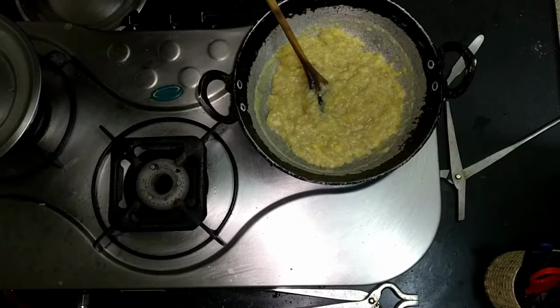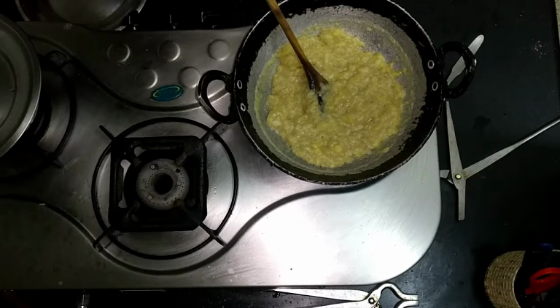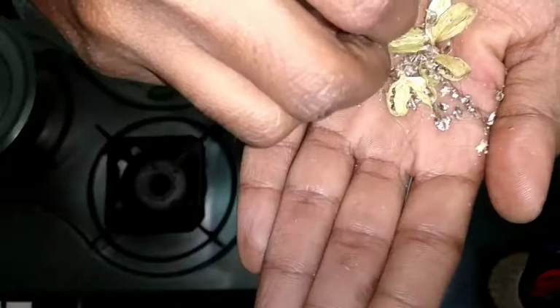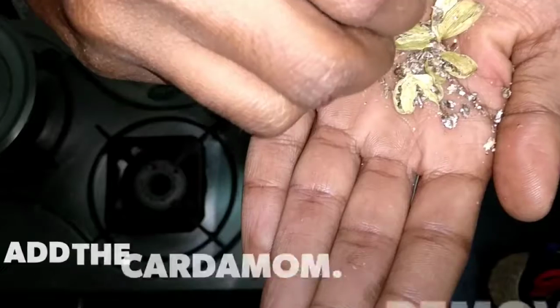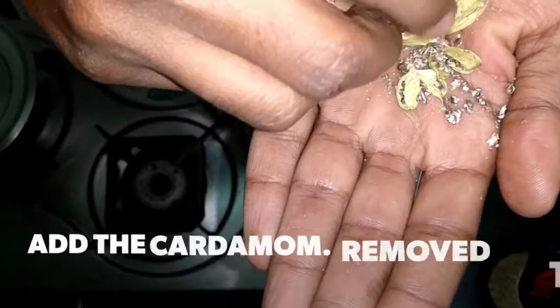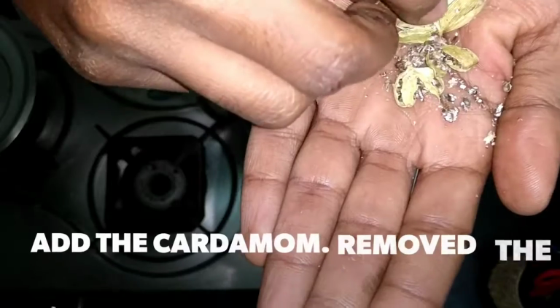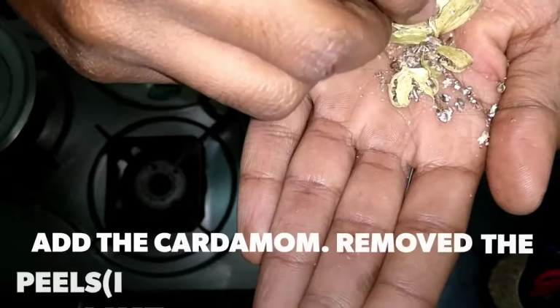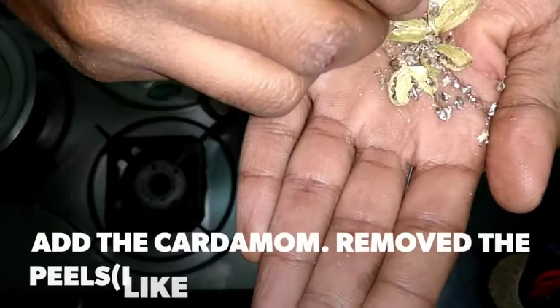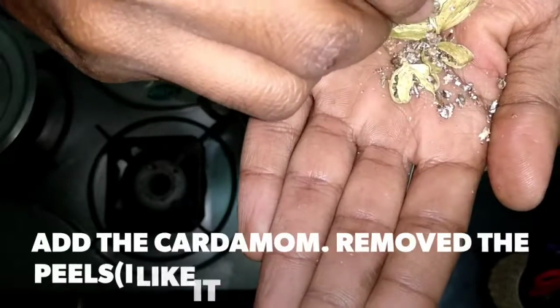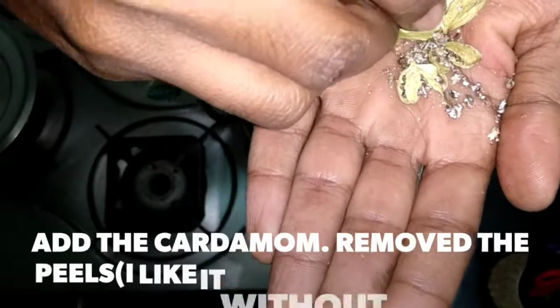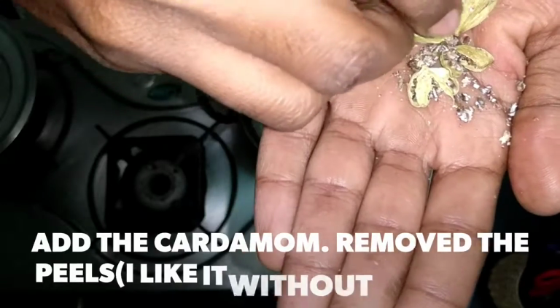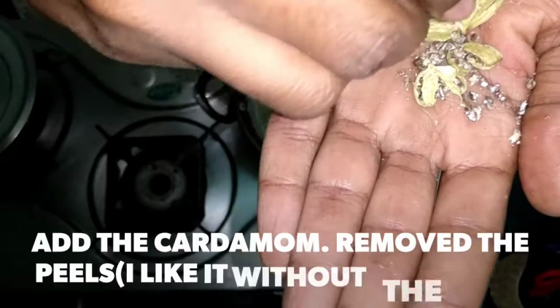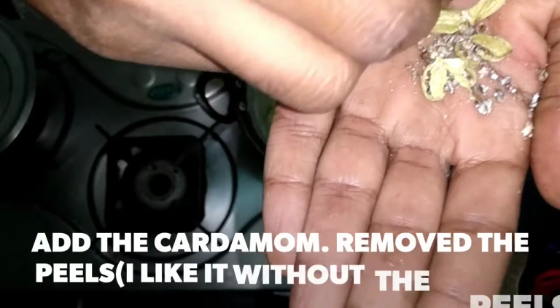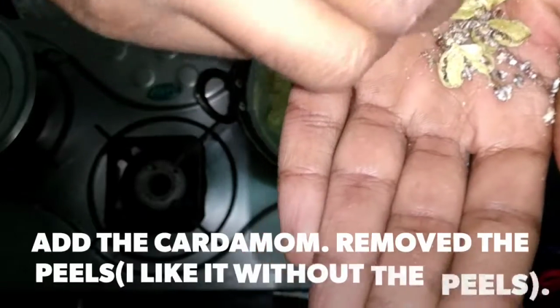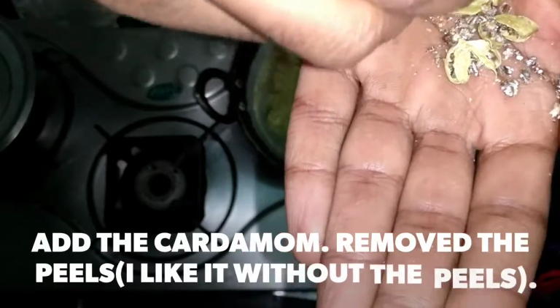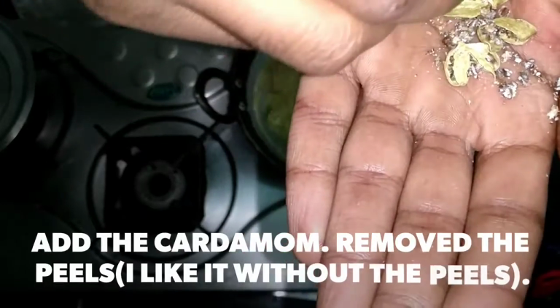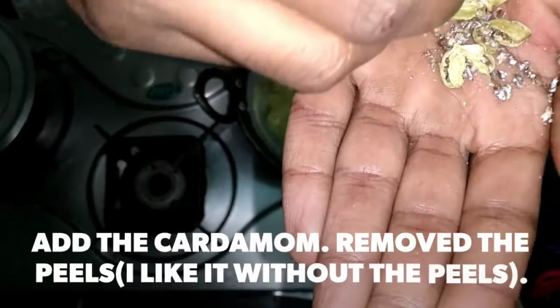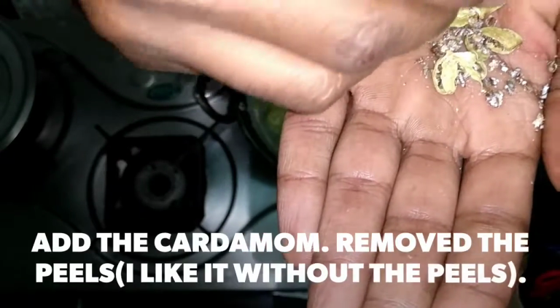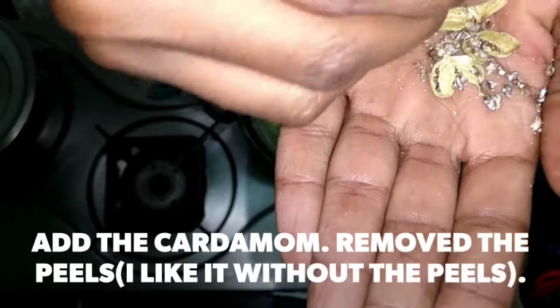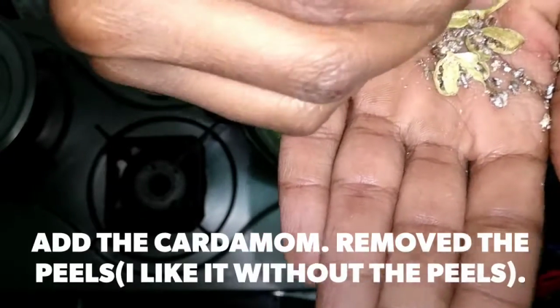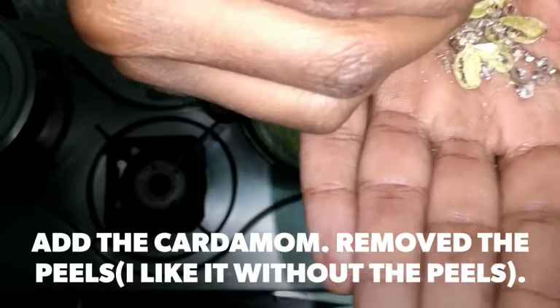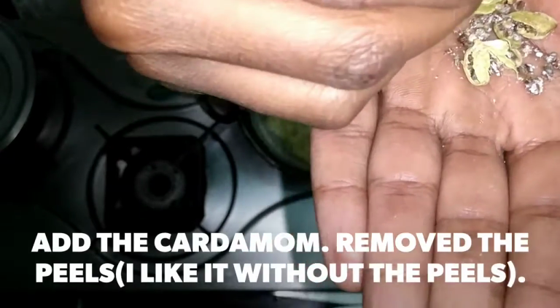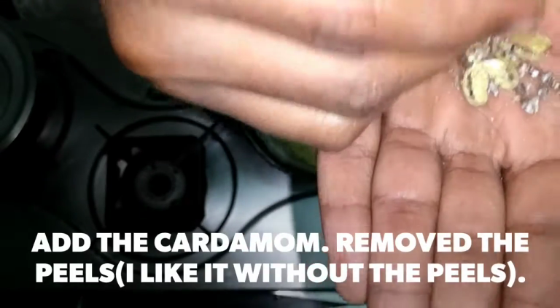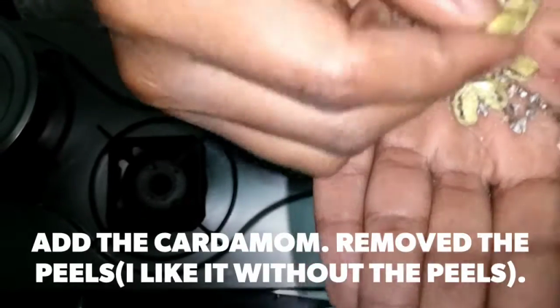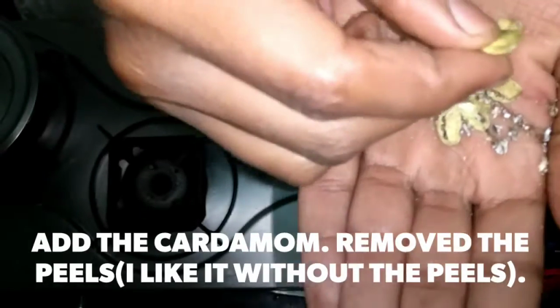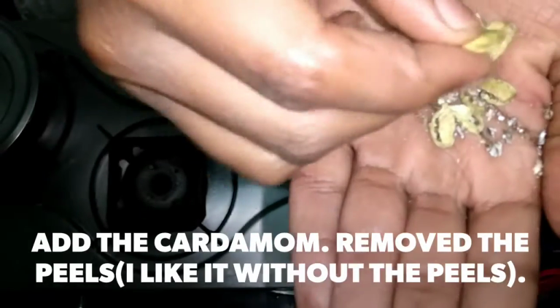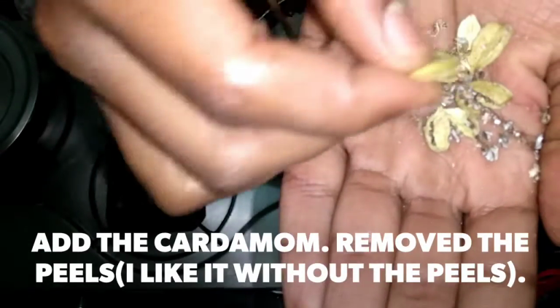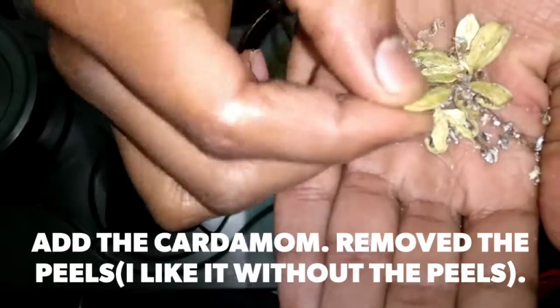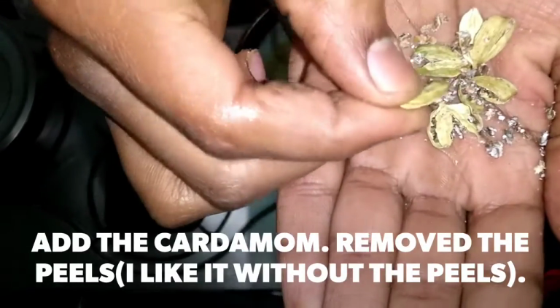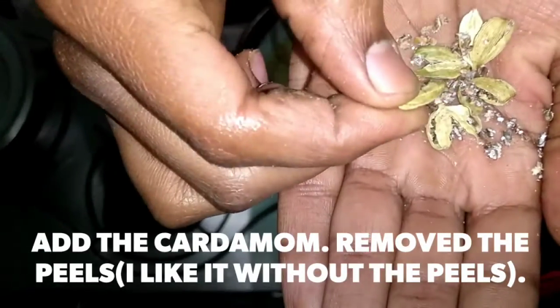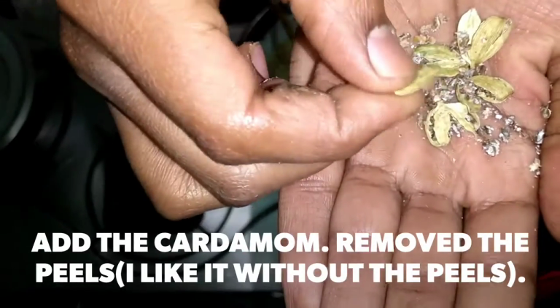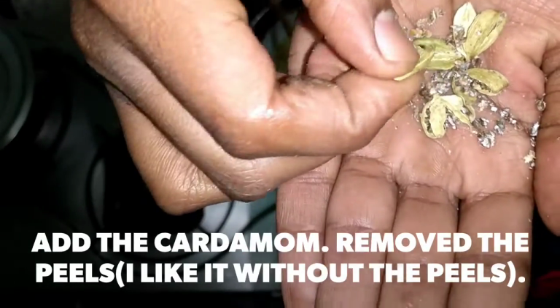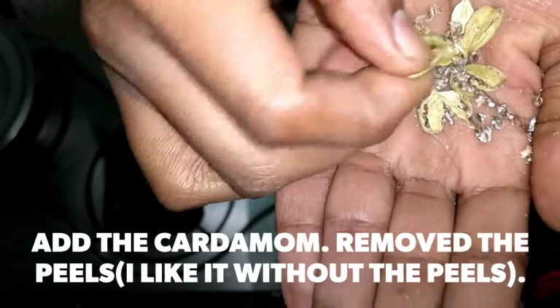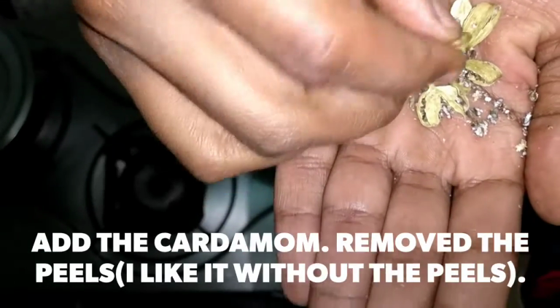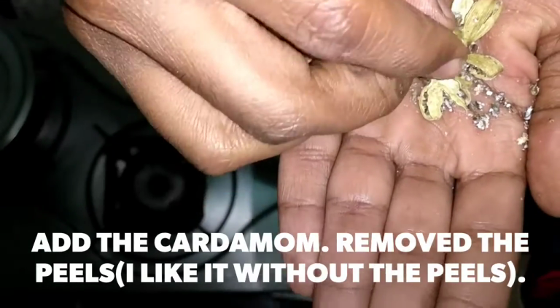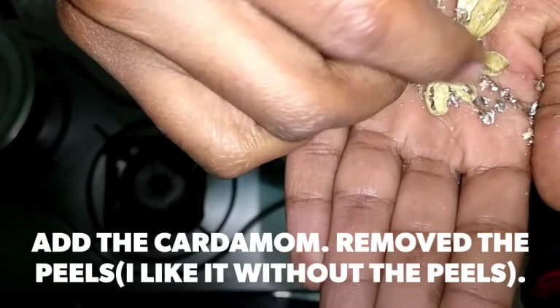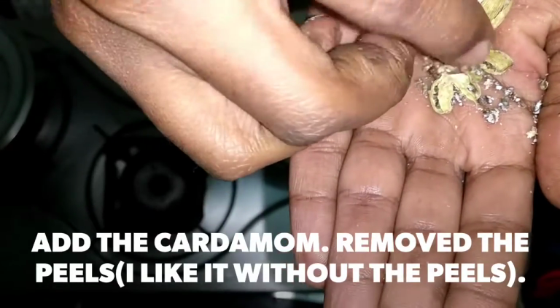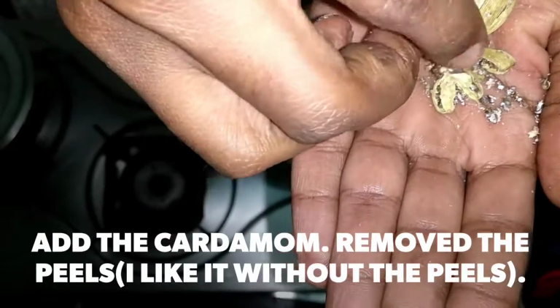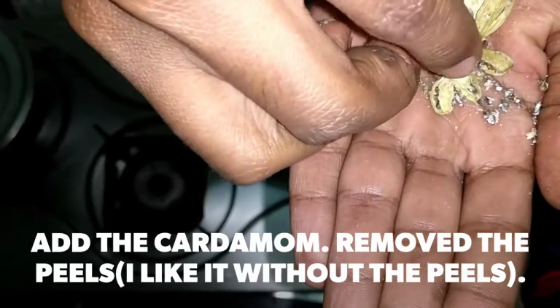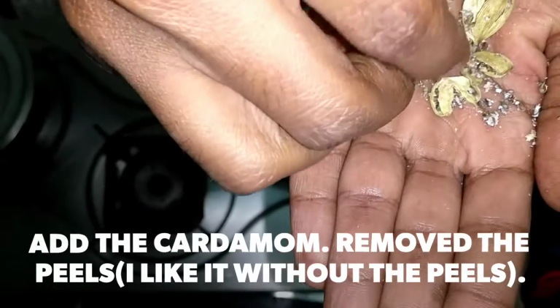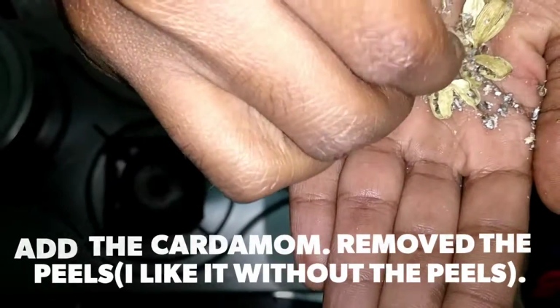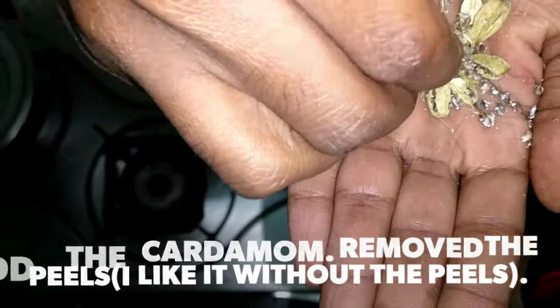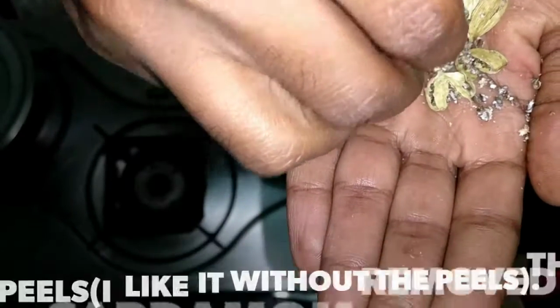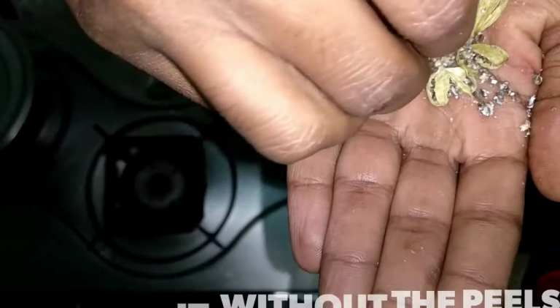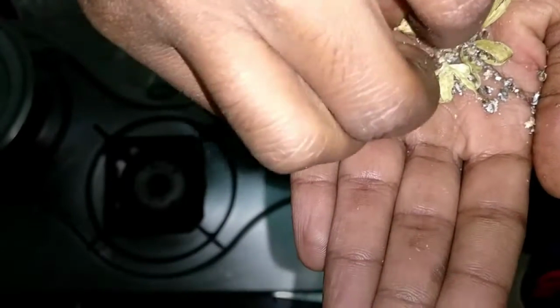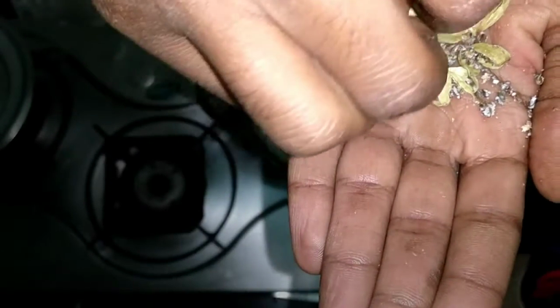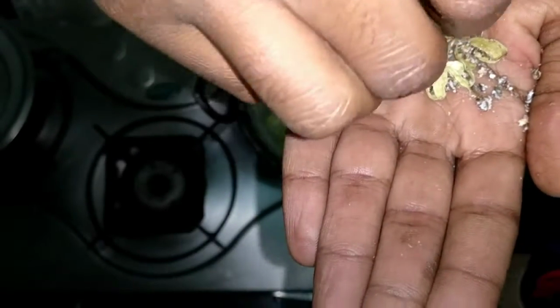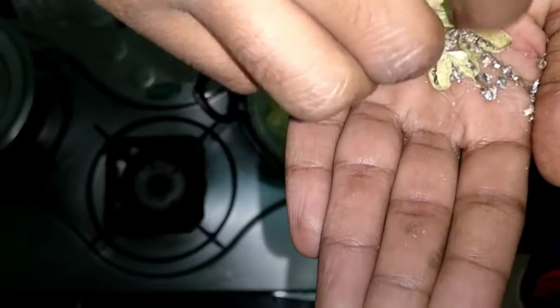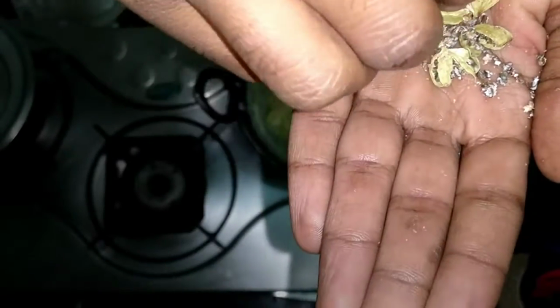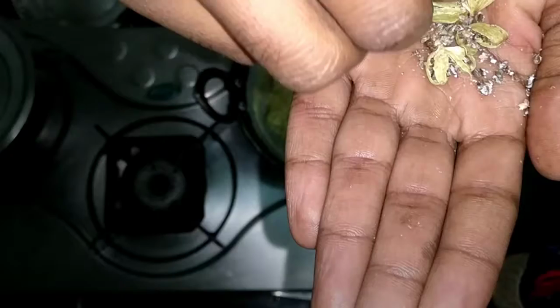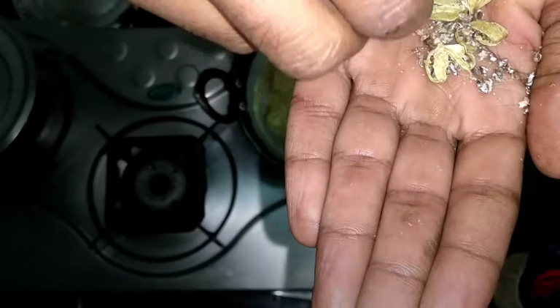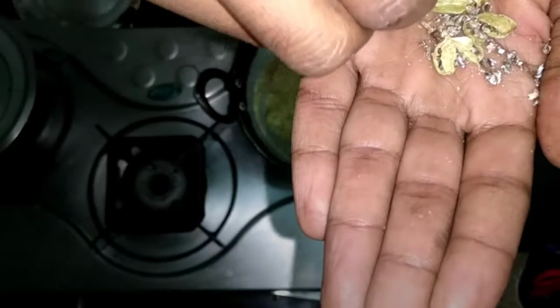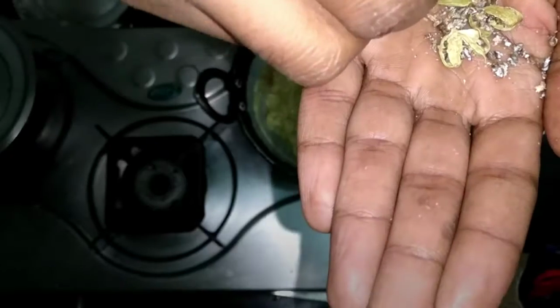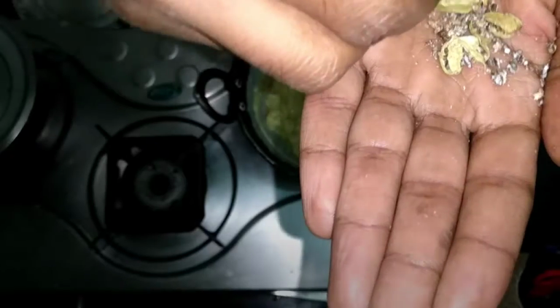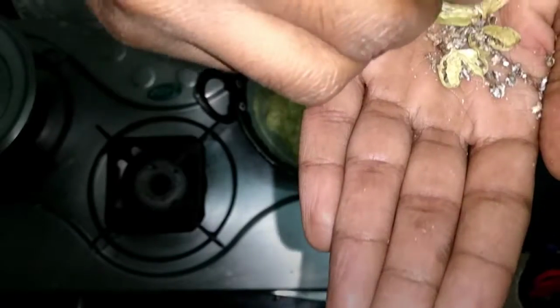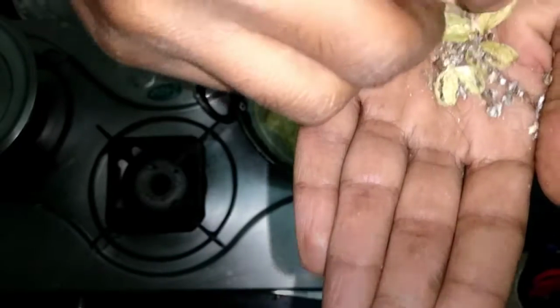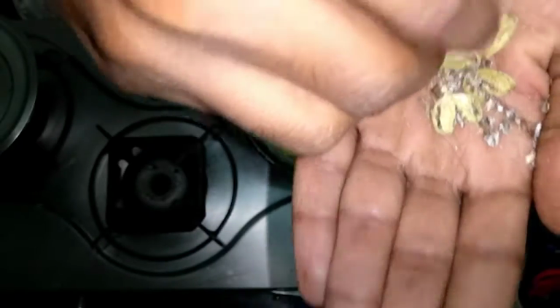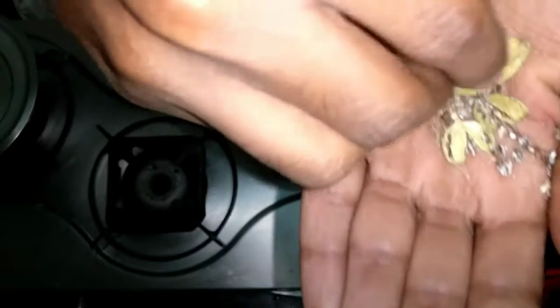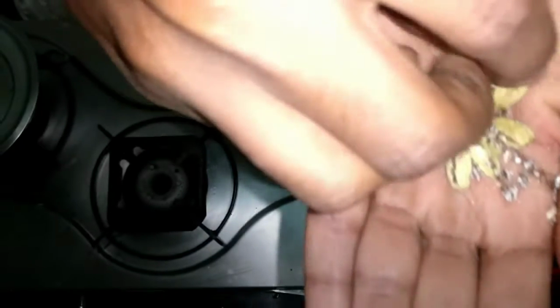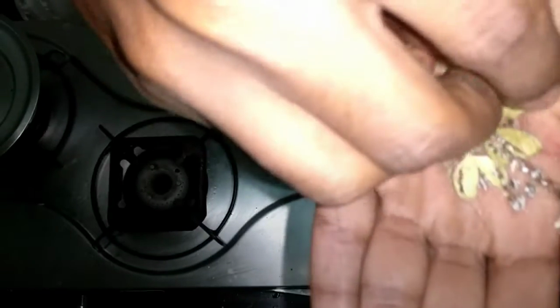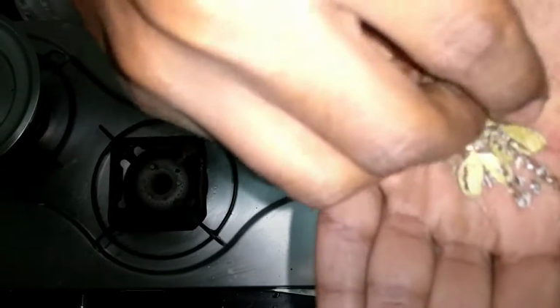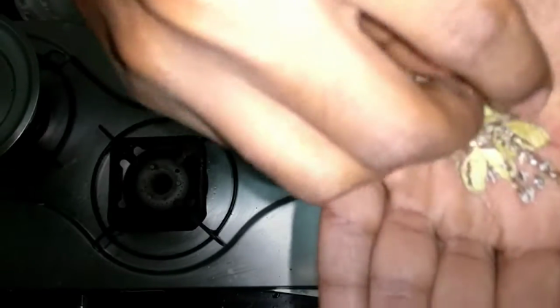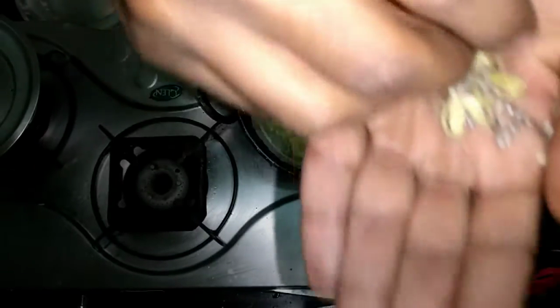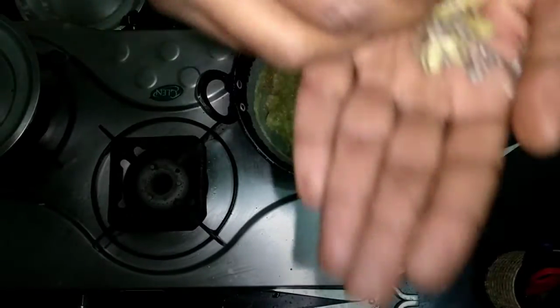I'm going to remove the outer layer, the outer peel of it, and just add the interior of it.